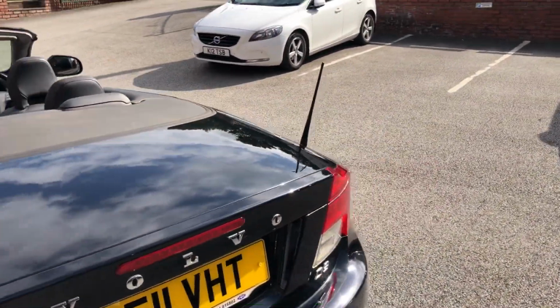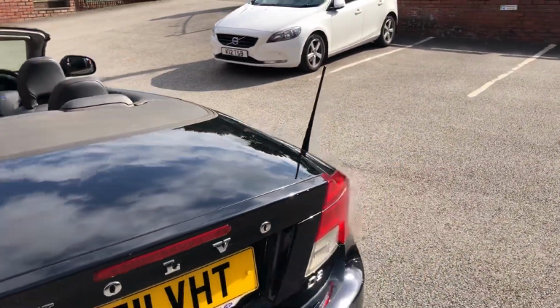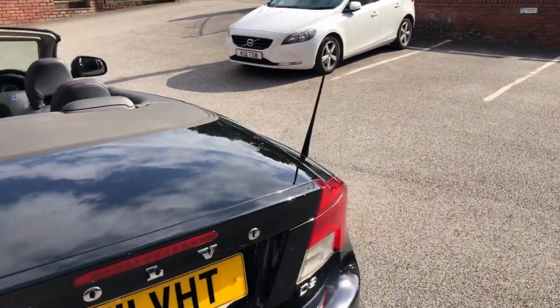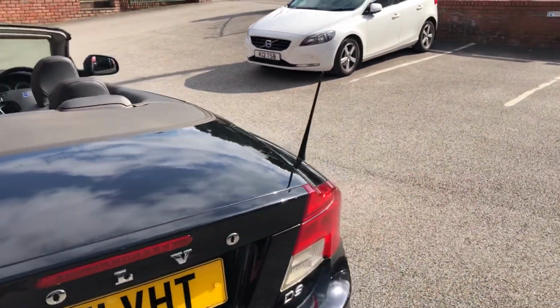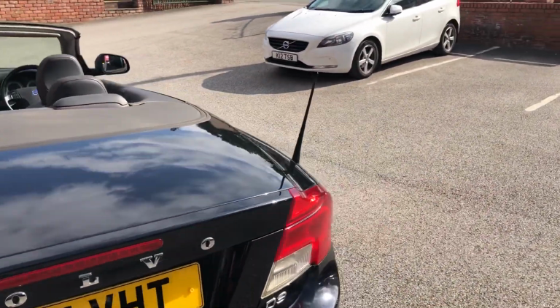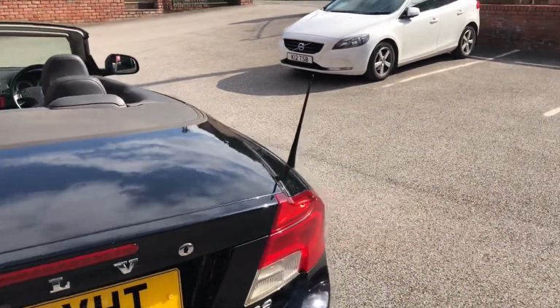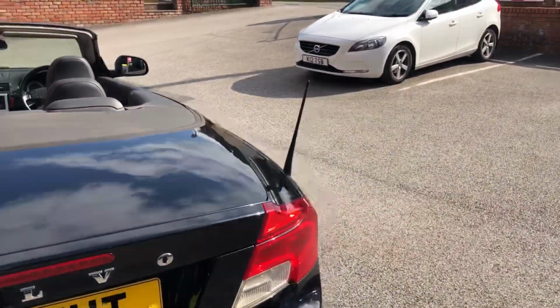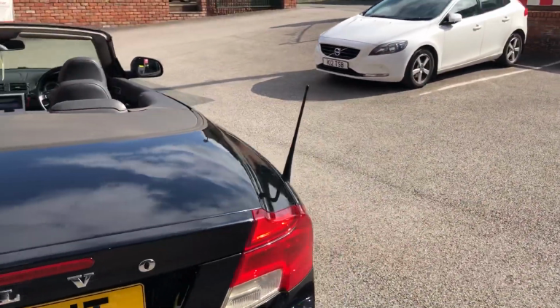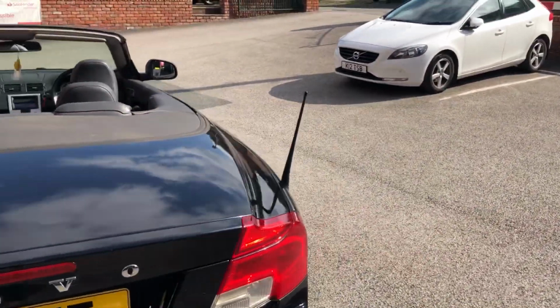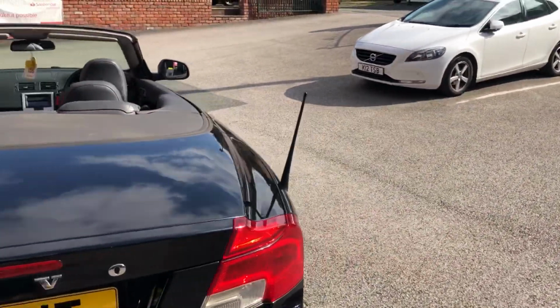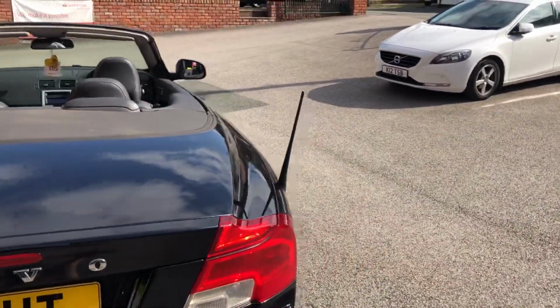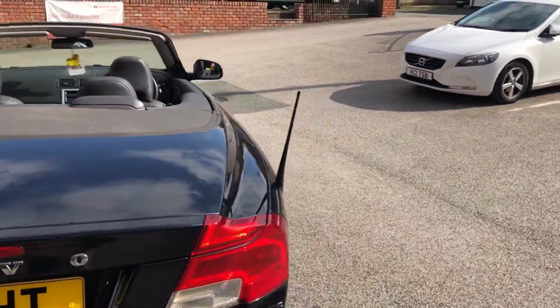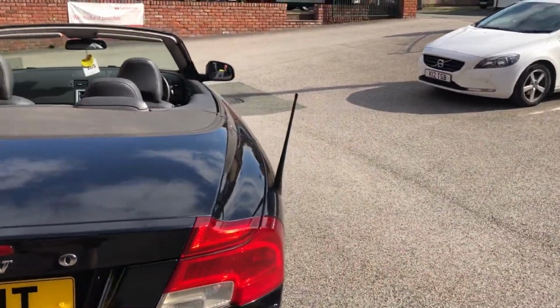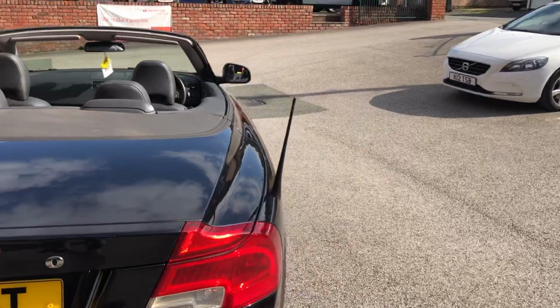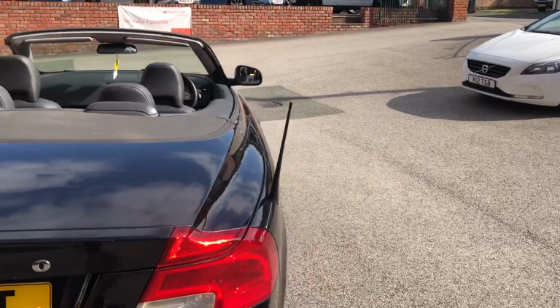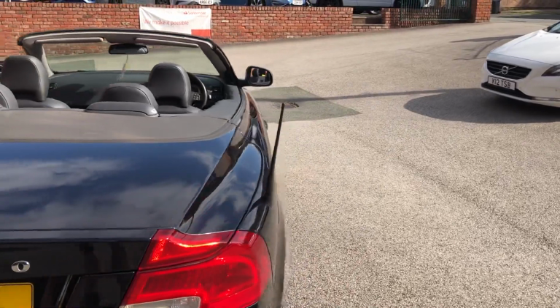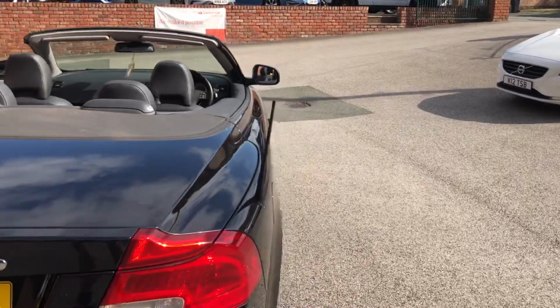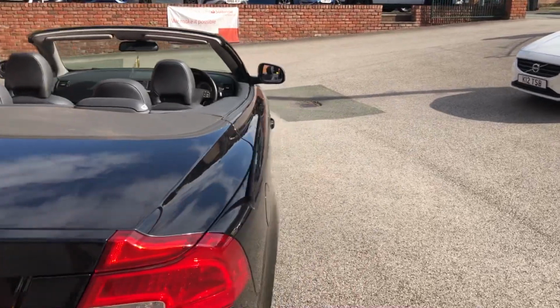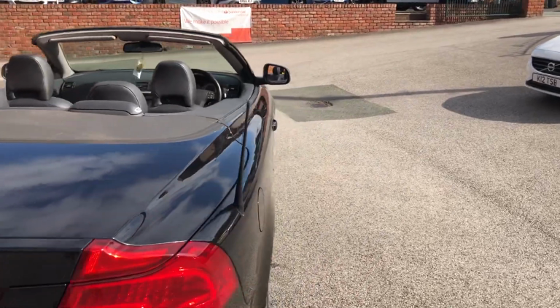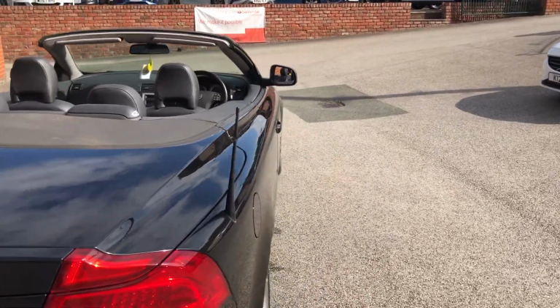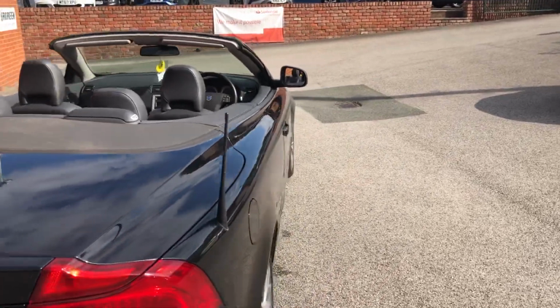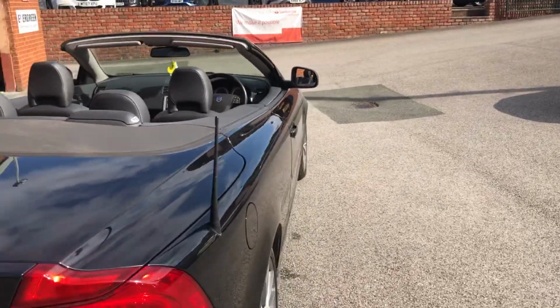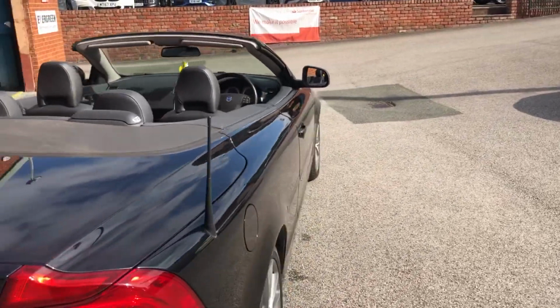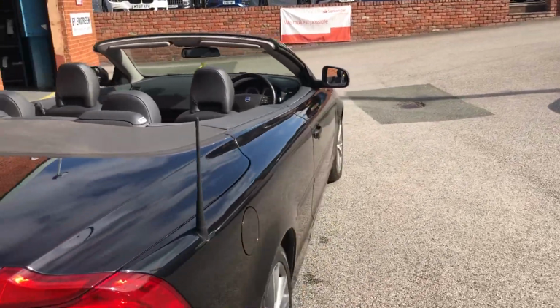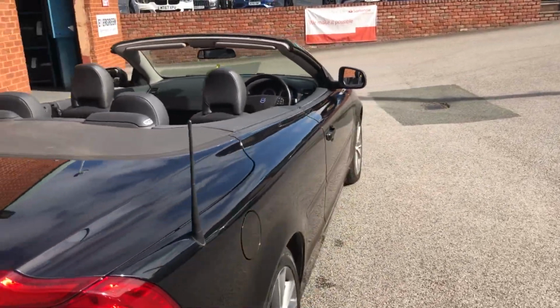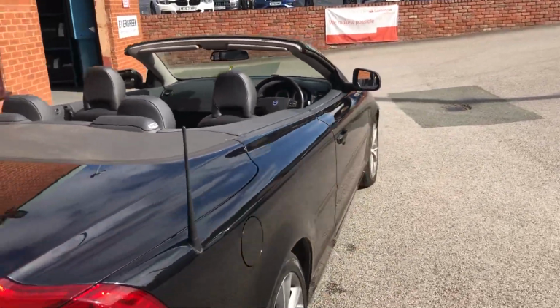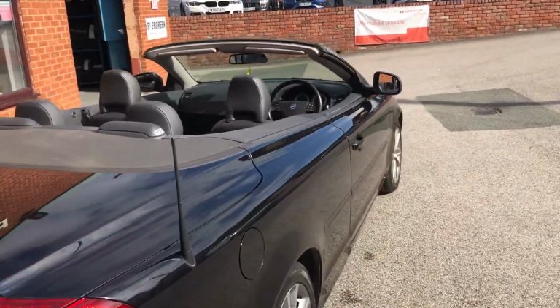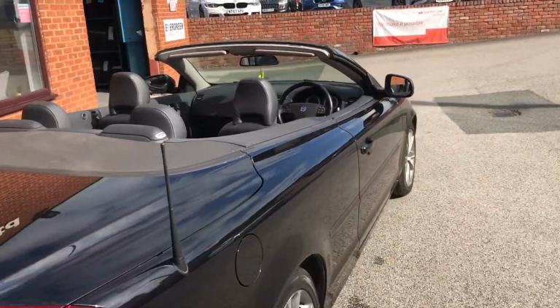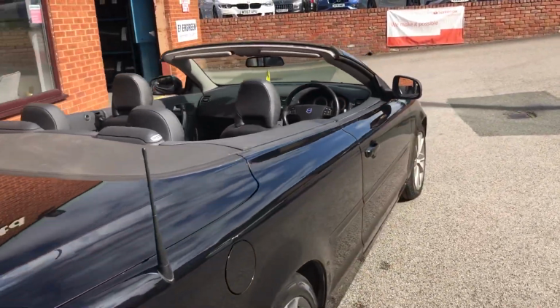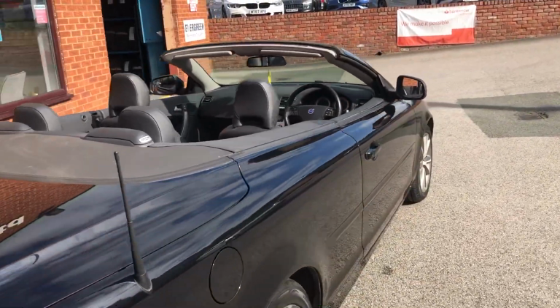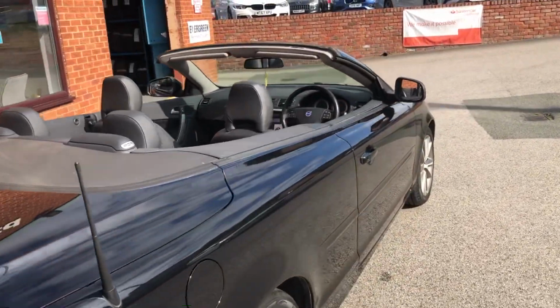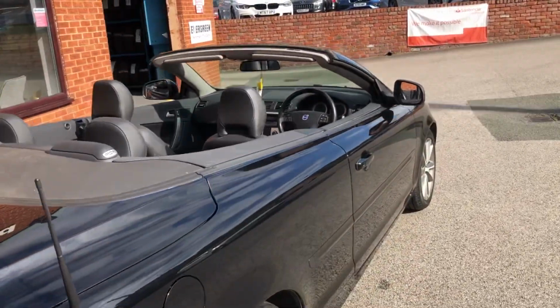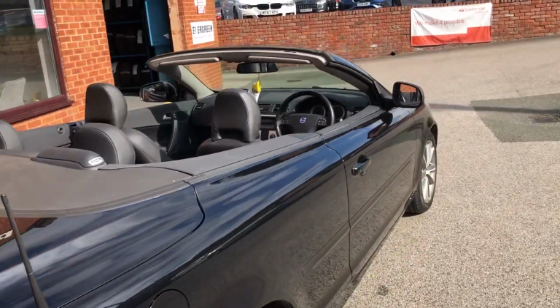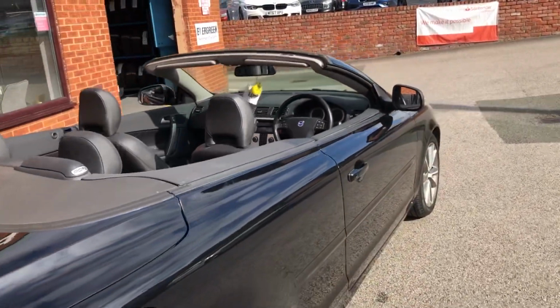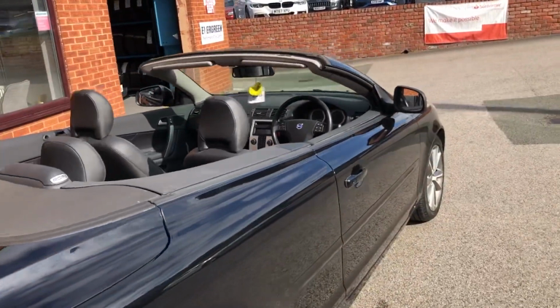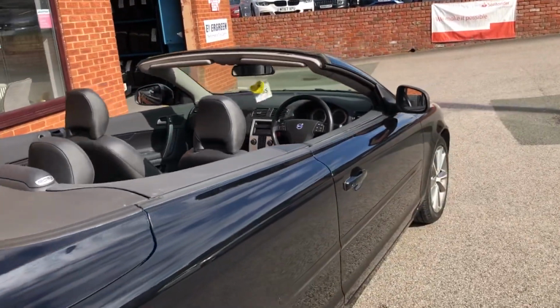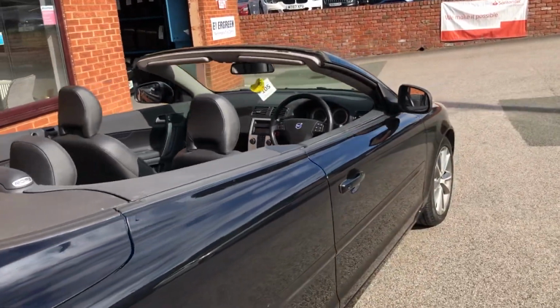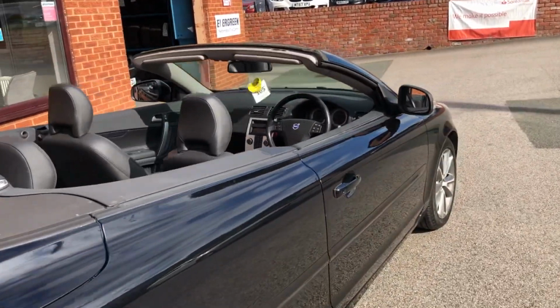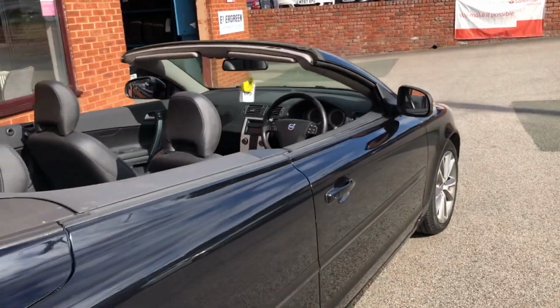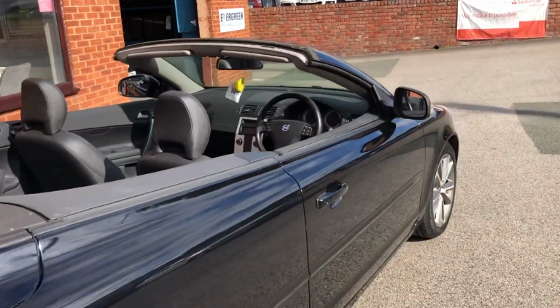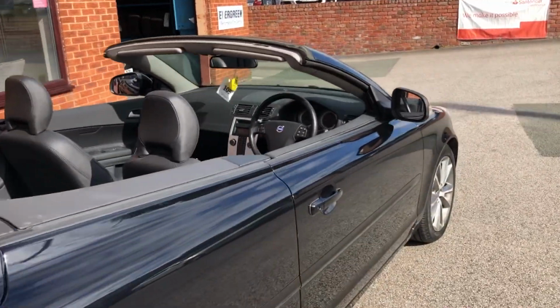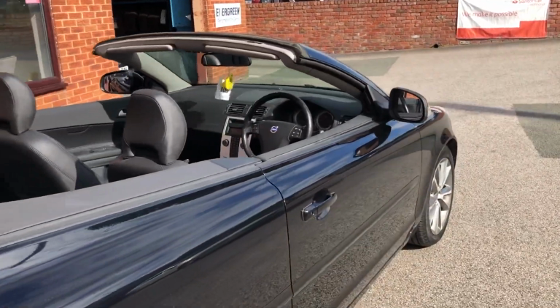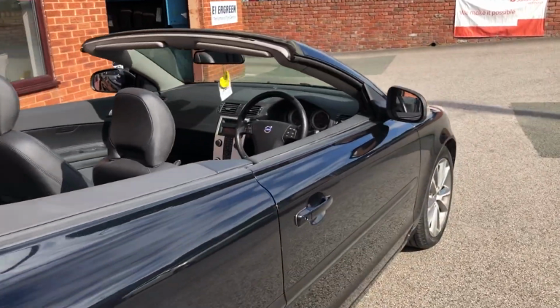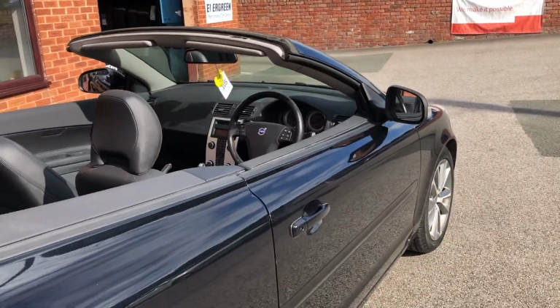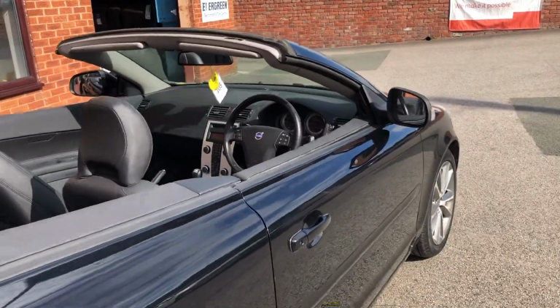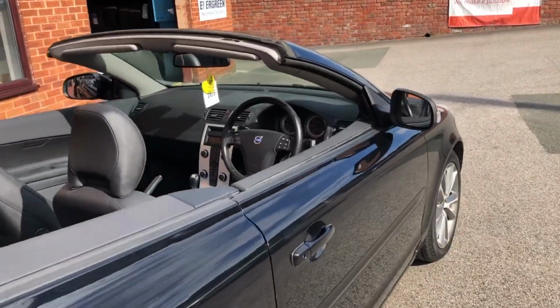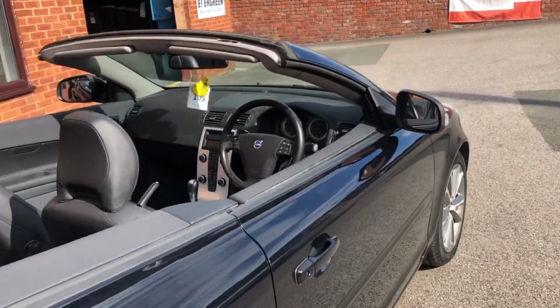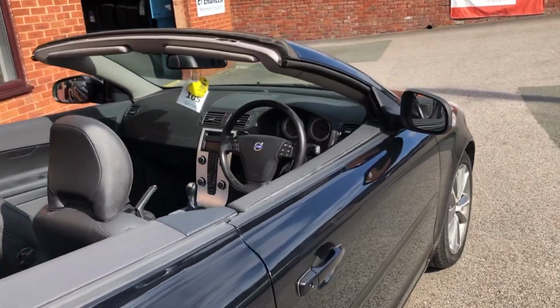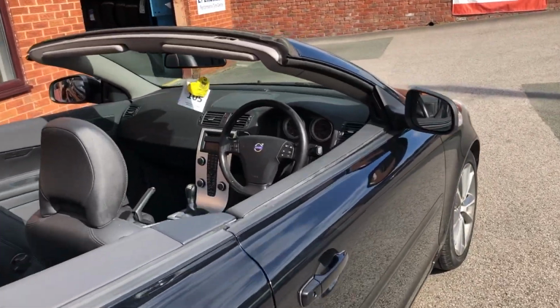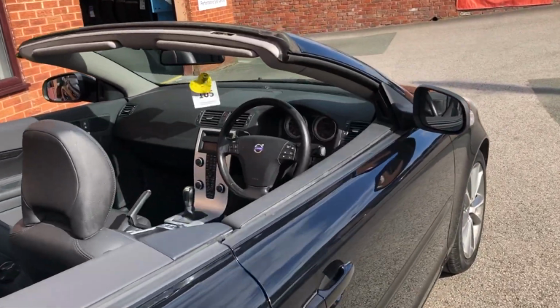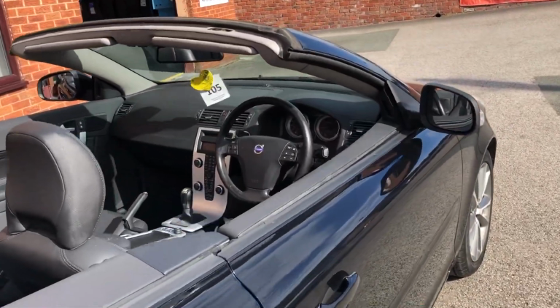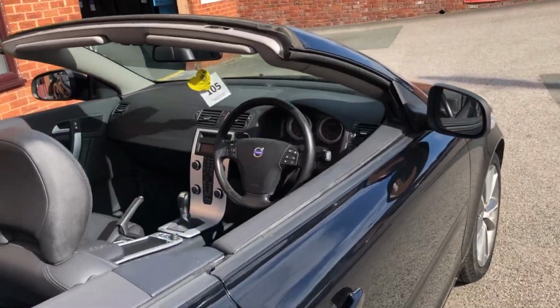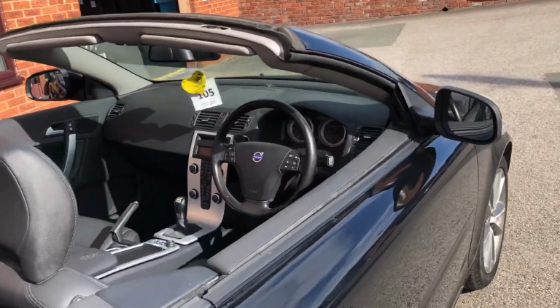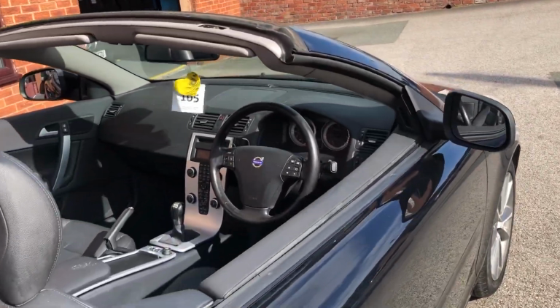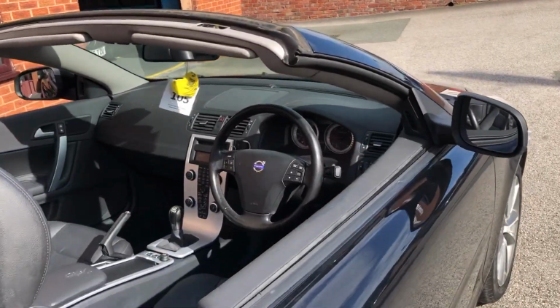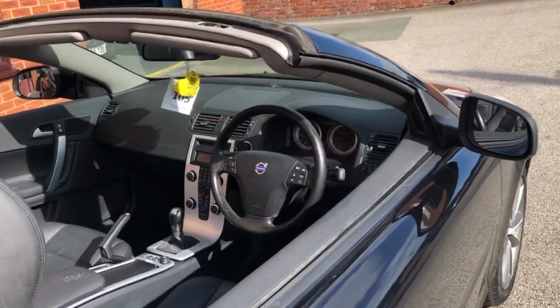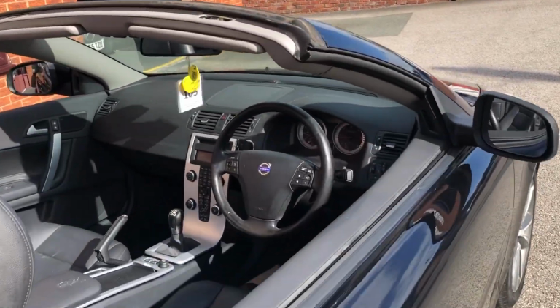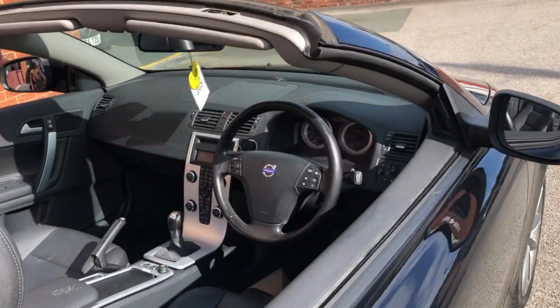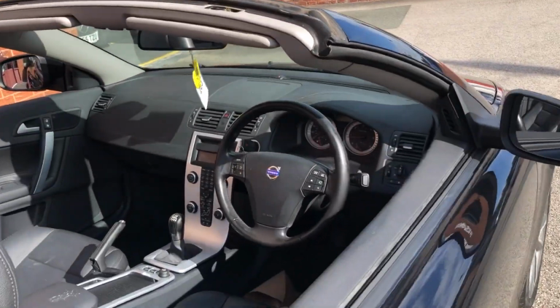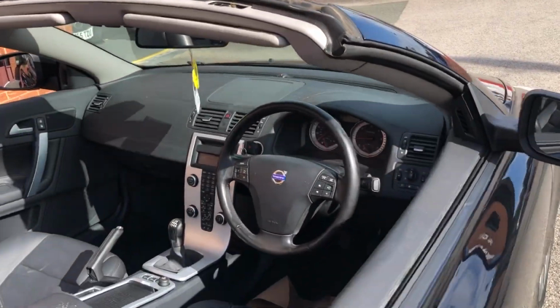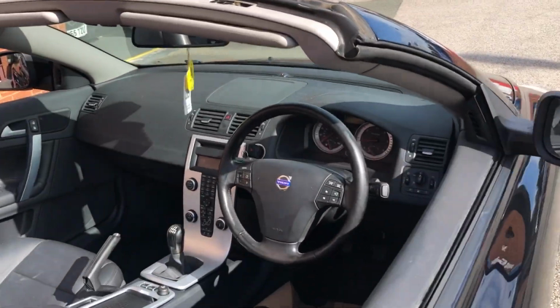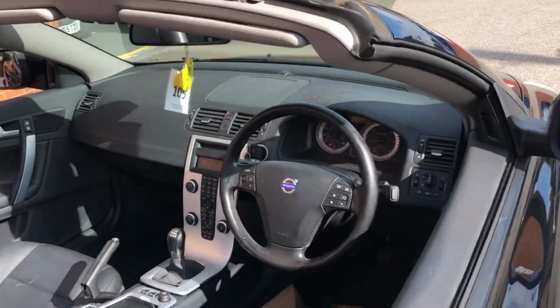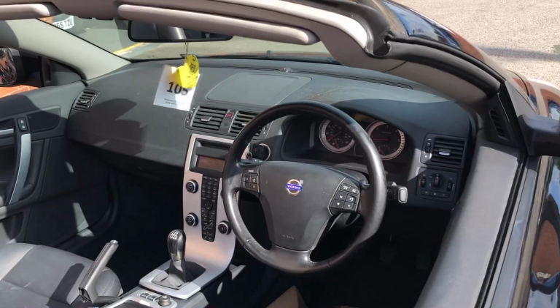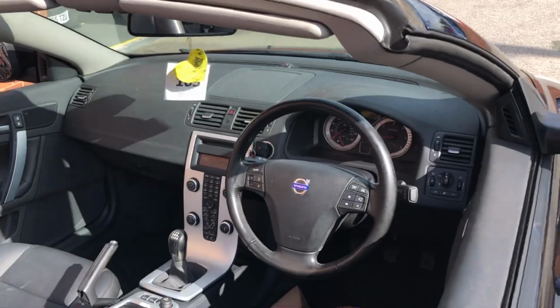We've fully checked over in our workshop, fresh MOT, we've come with the warranty. Two sets of keys, bluetooth.